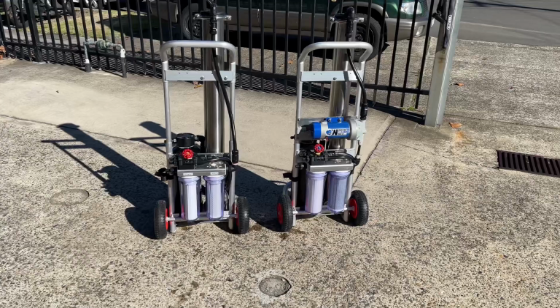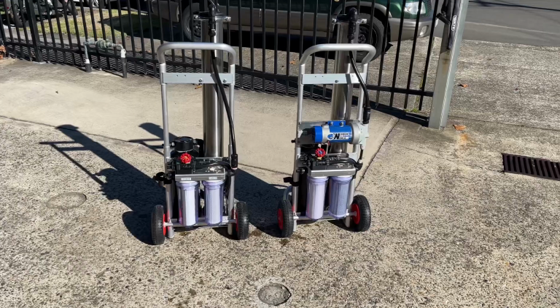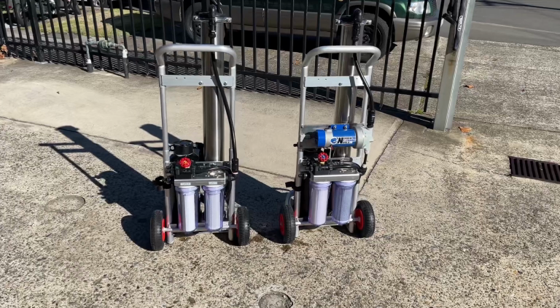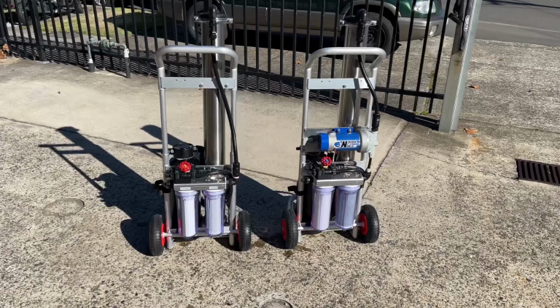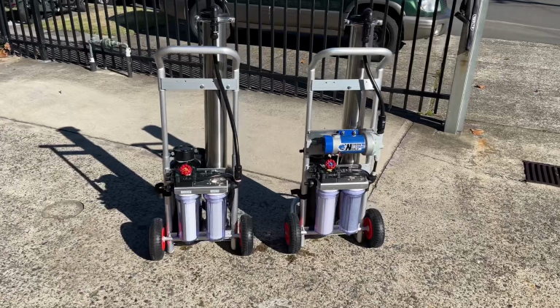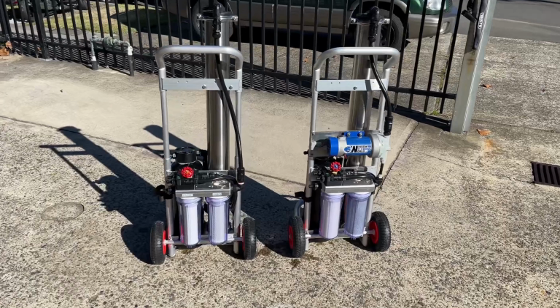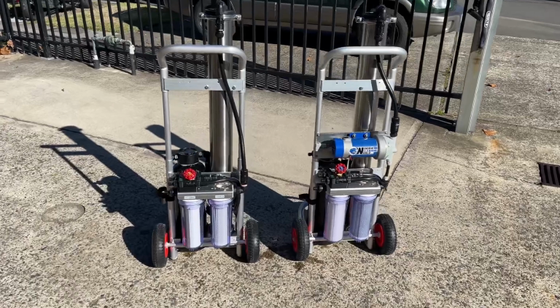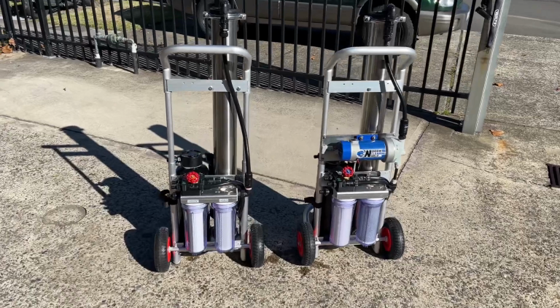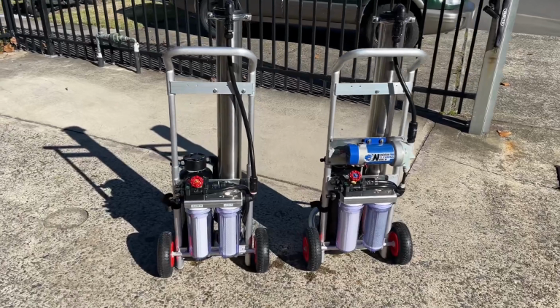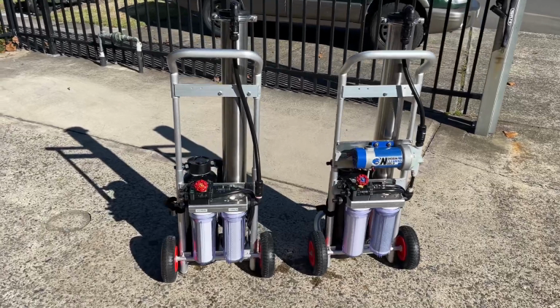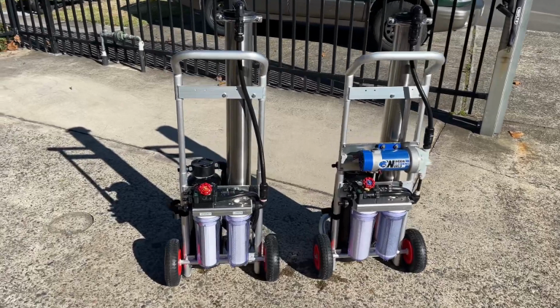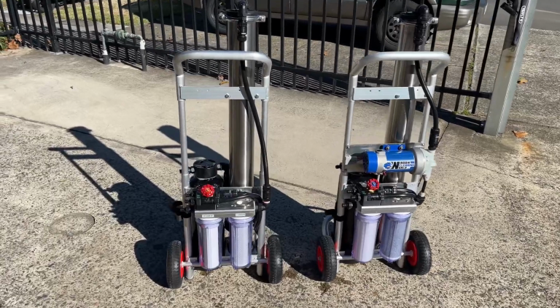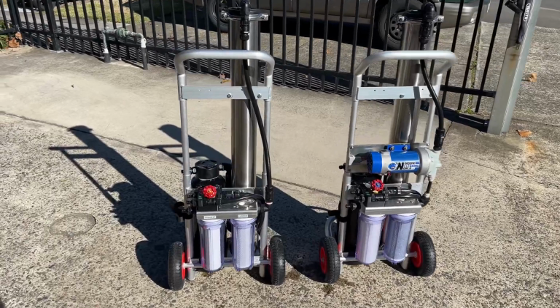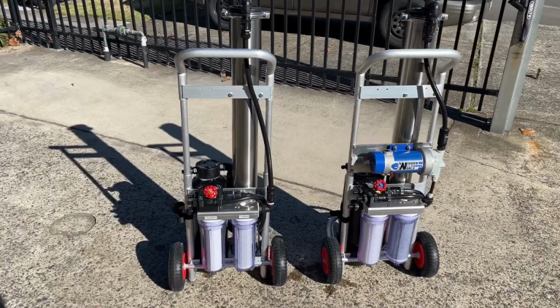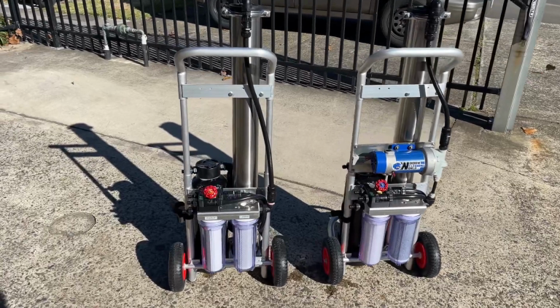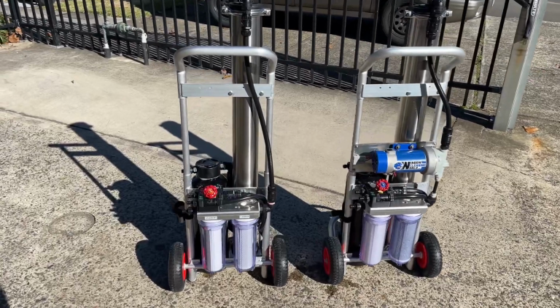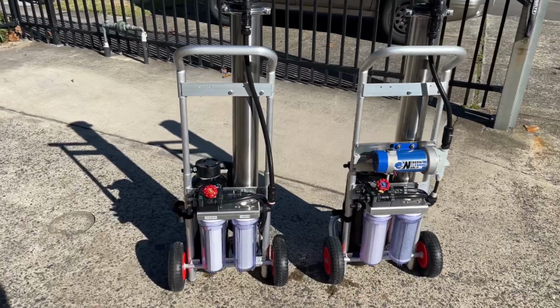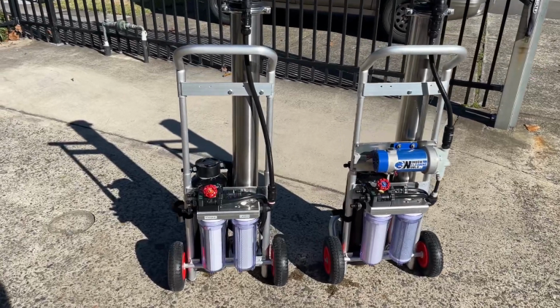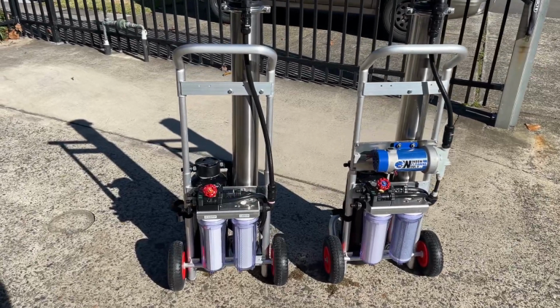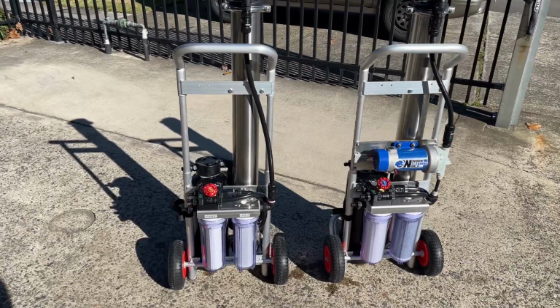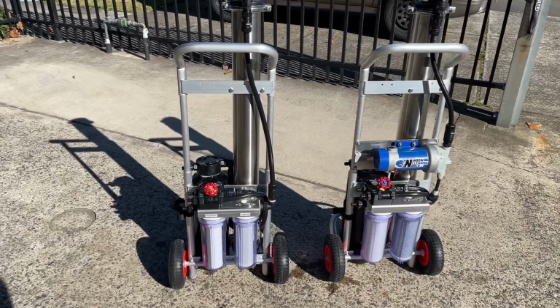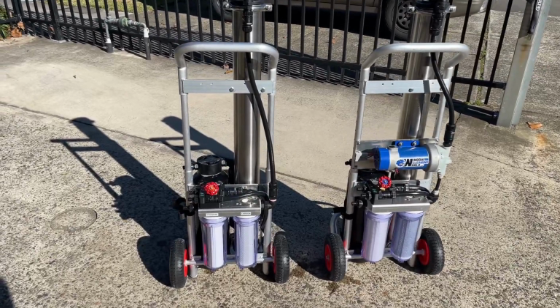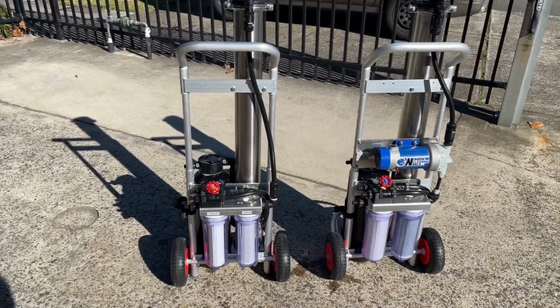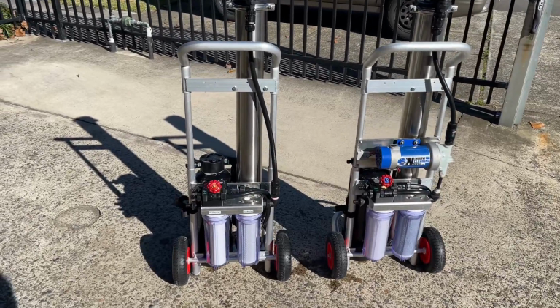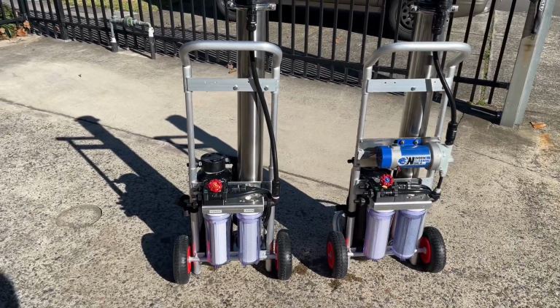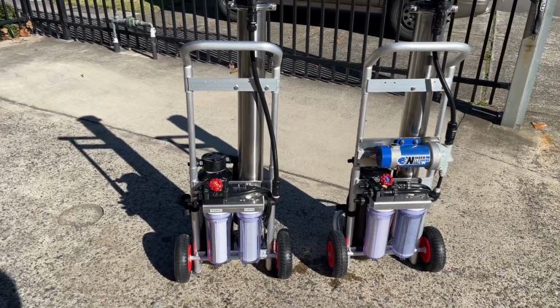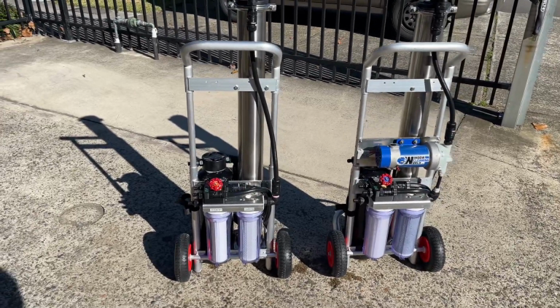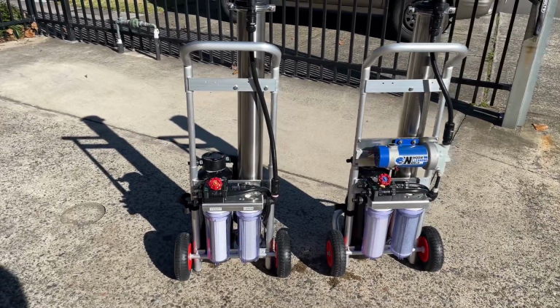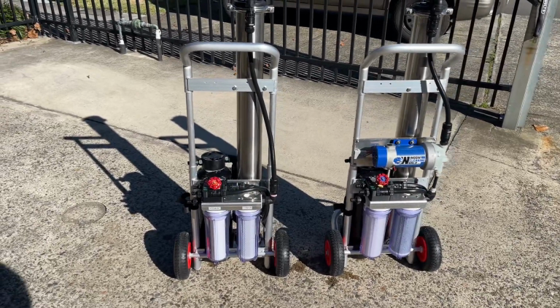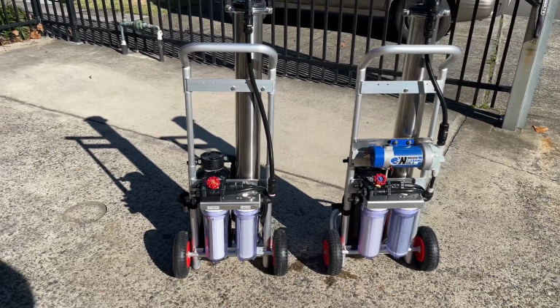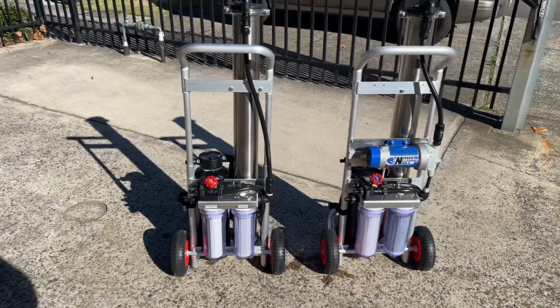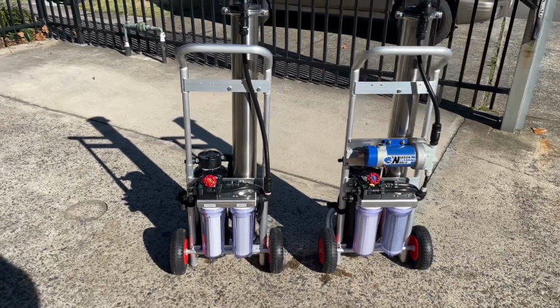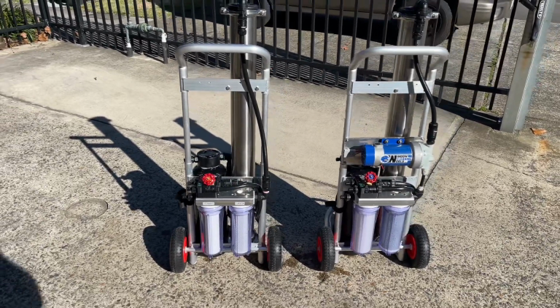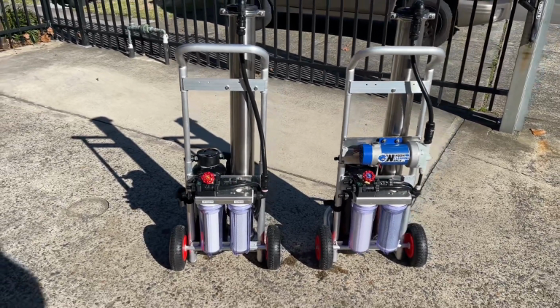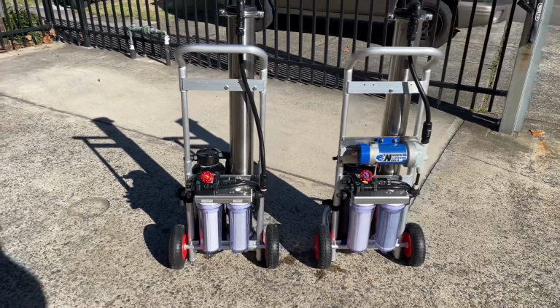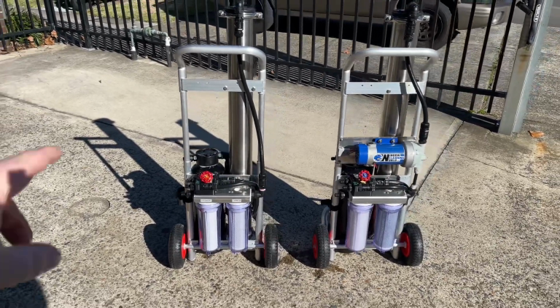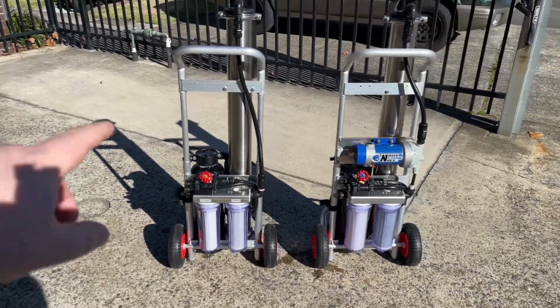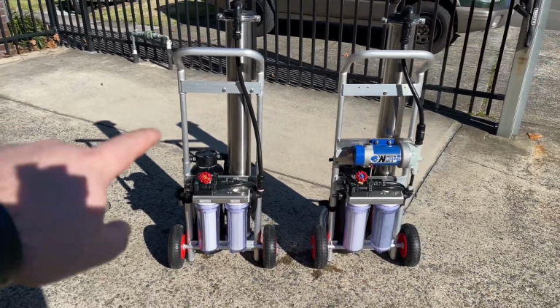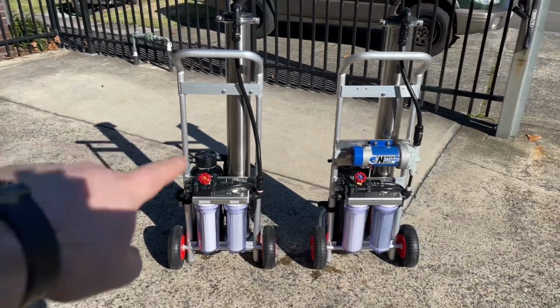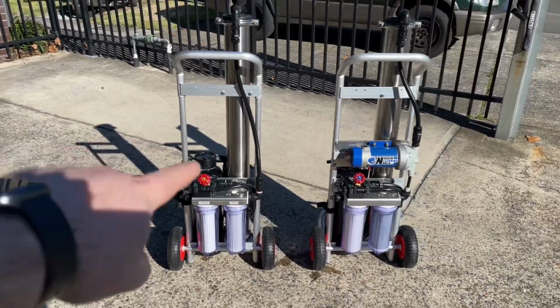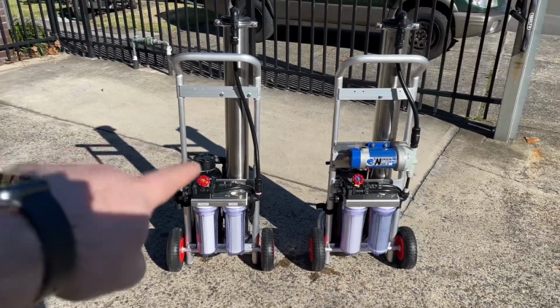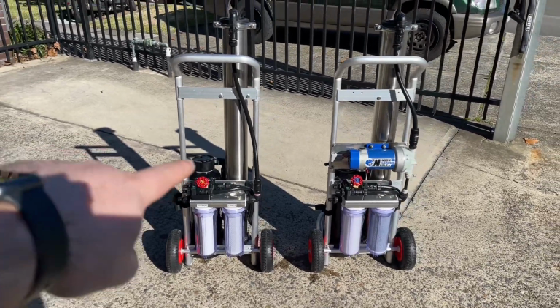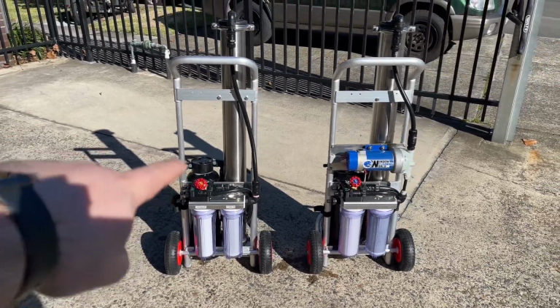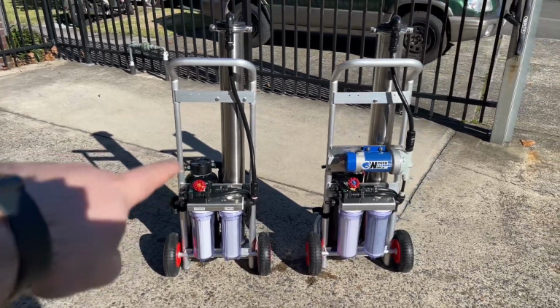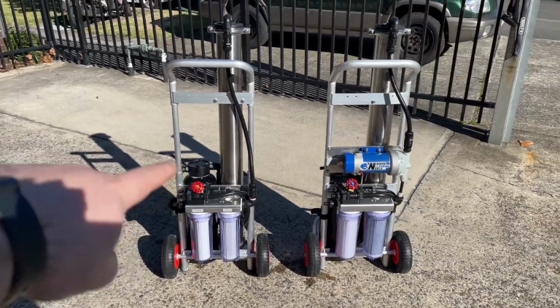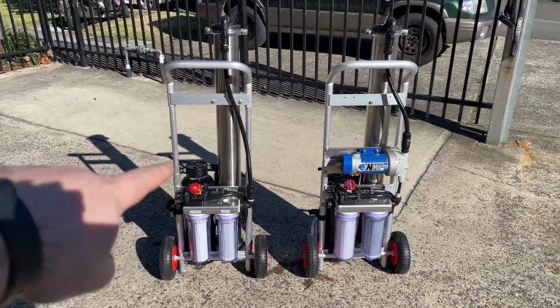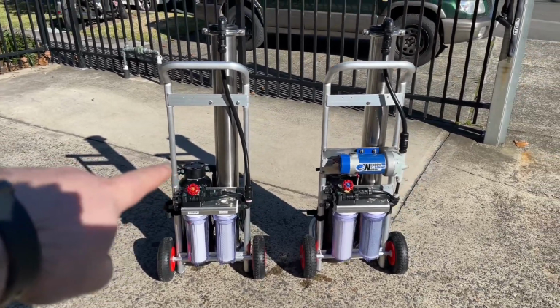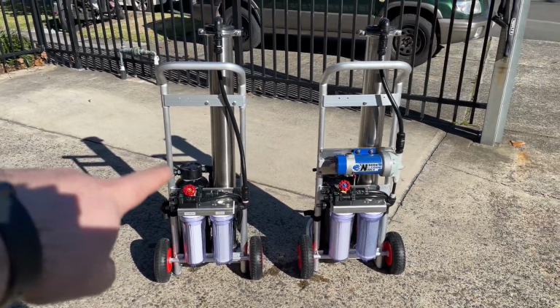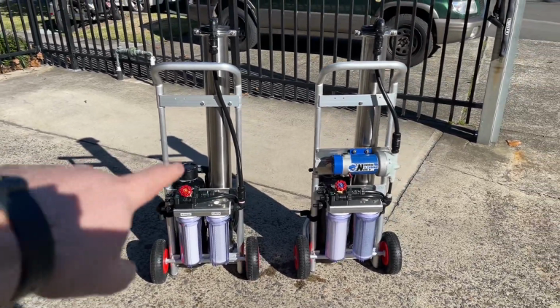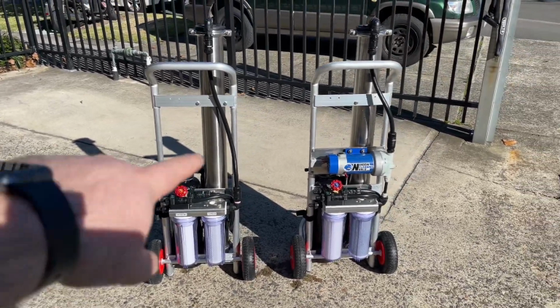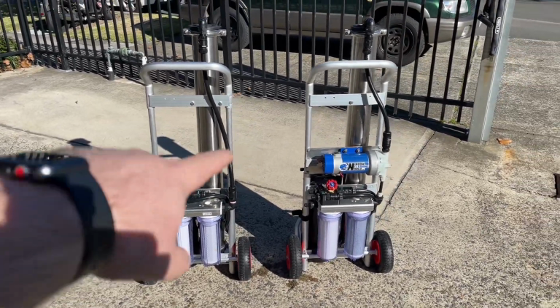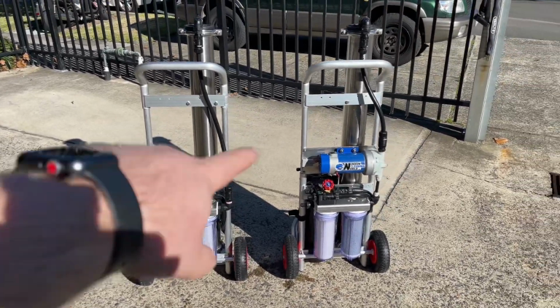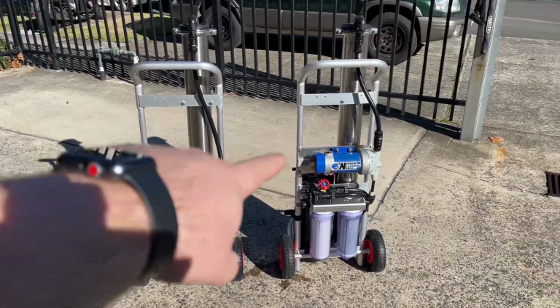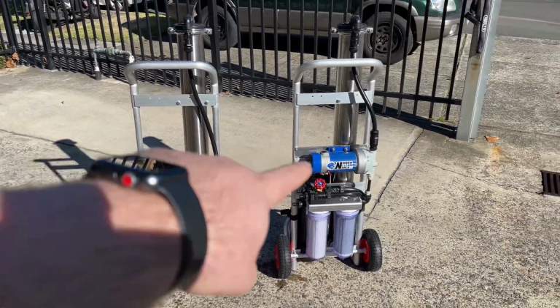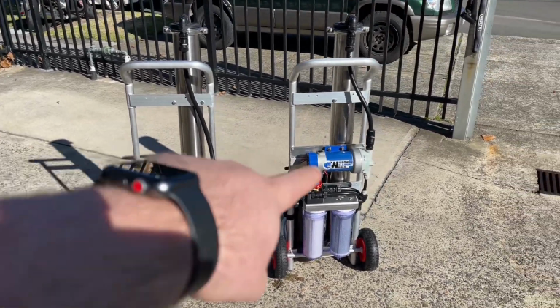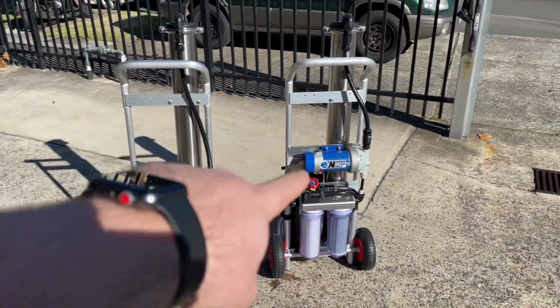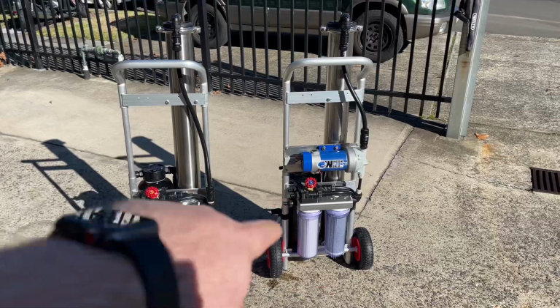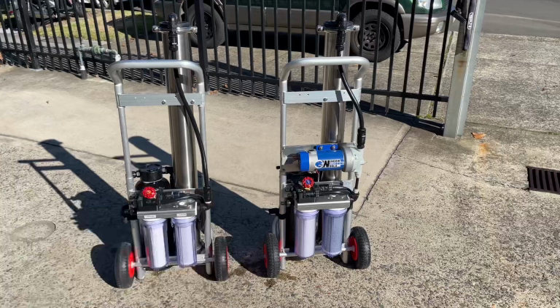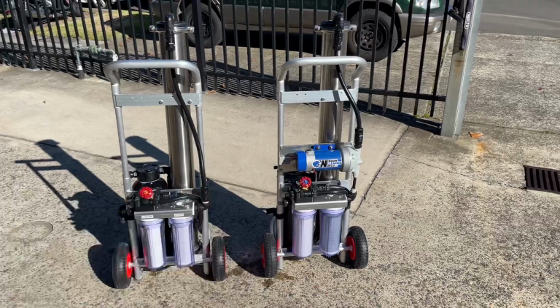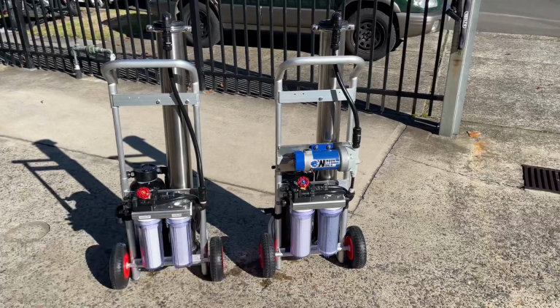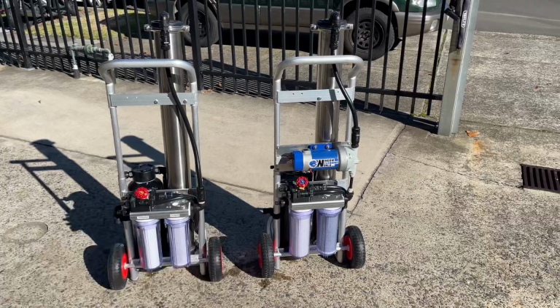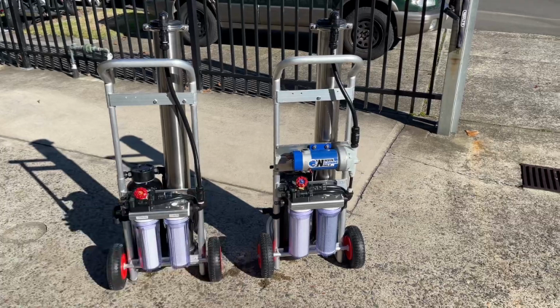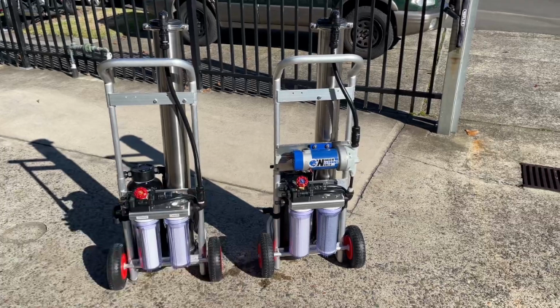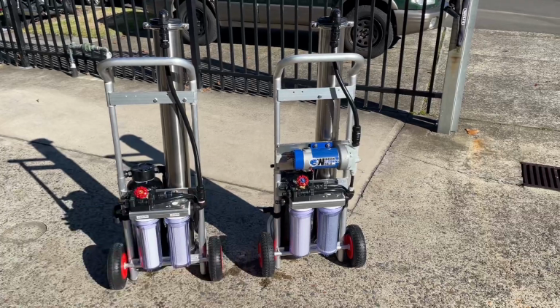In this video, we're going to show you how to add a pump to your Xion Lite RS system and turn it into this beast.